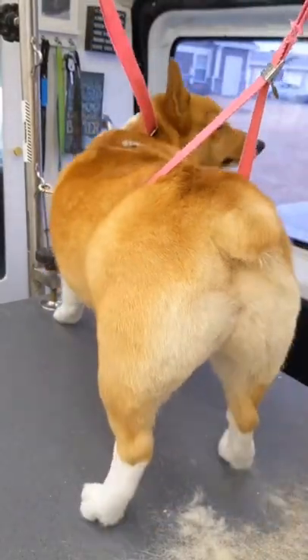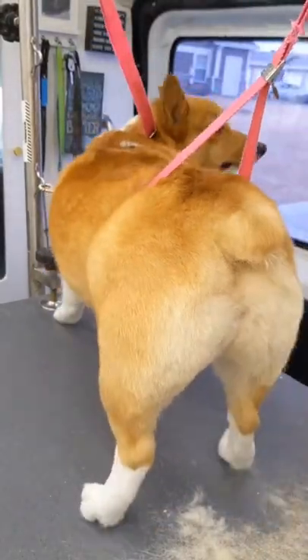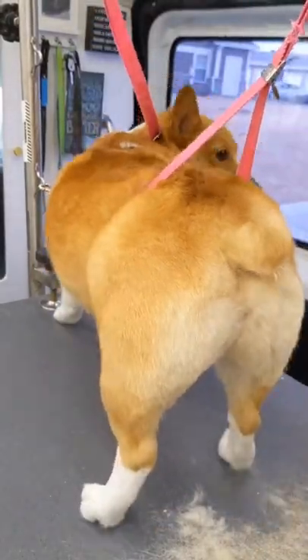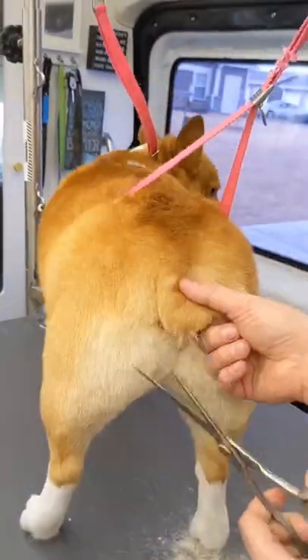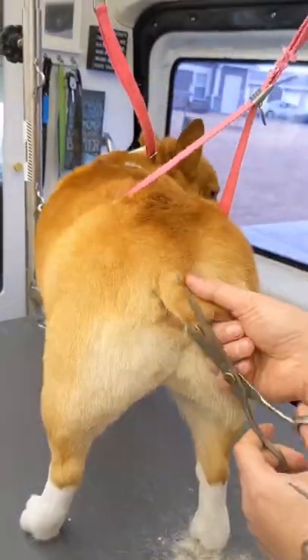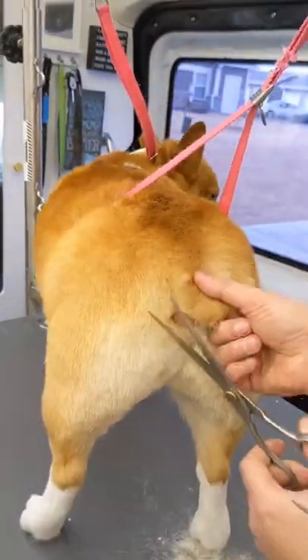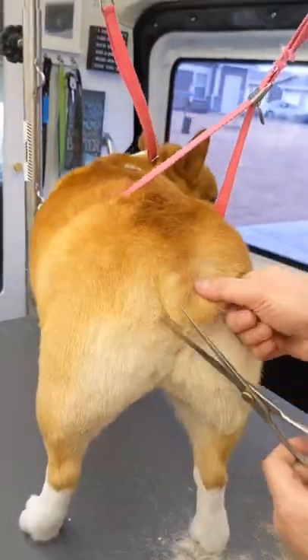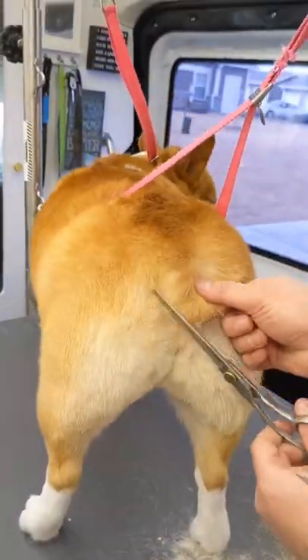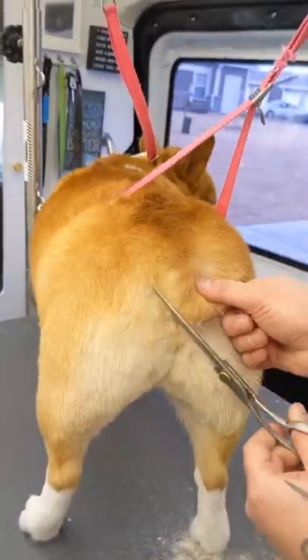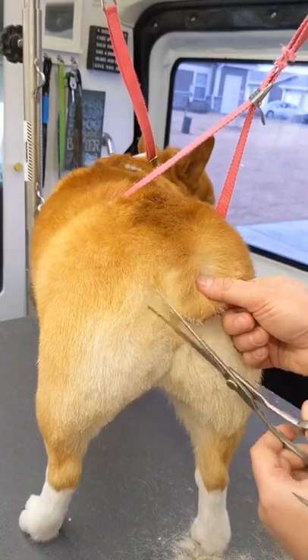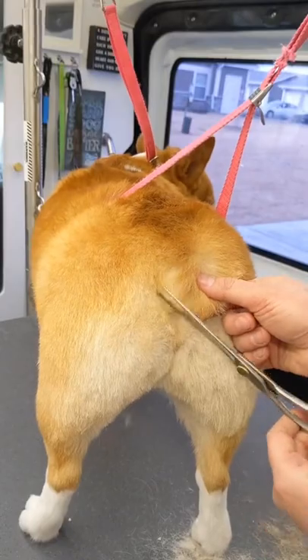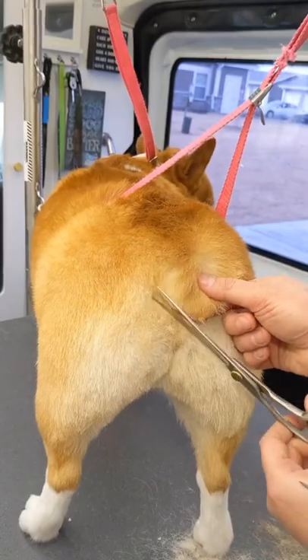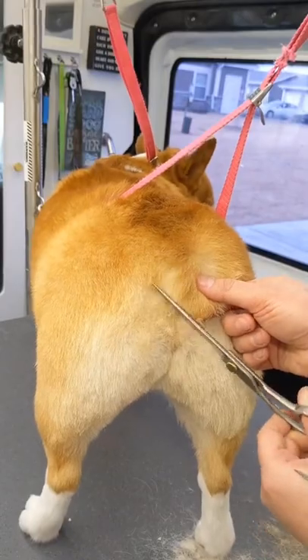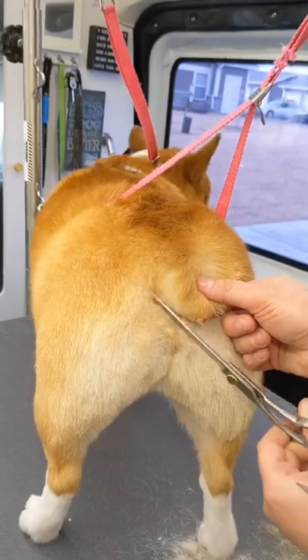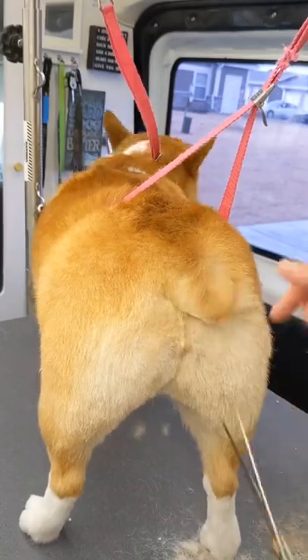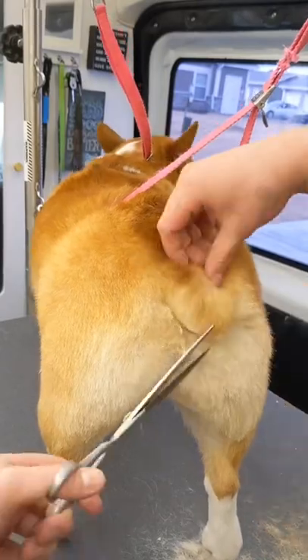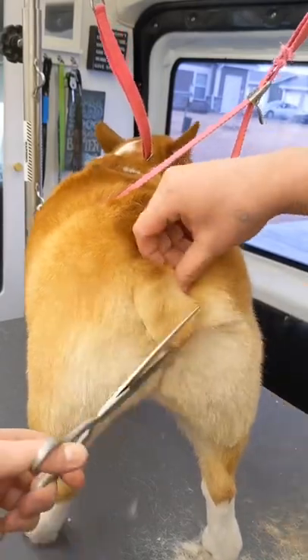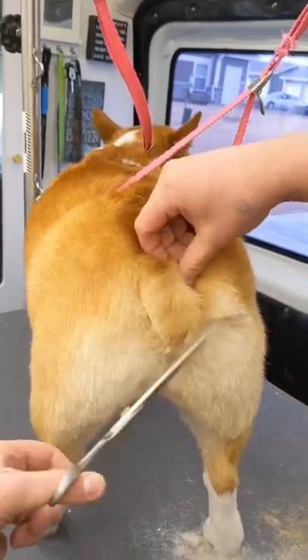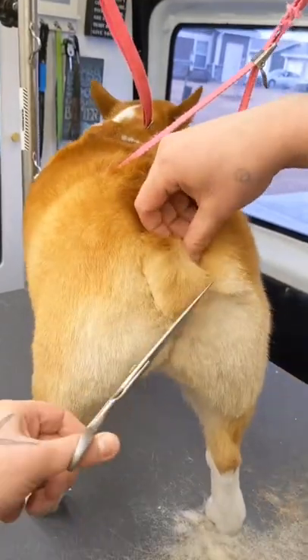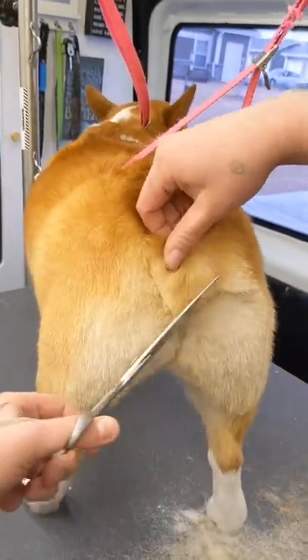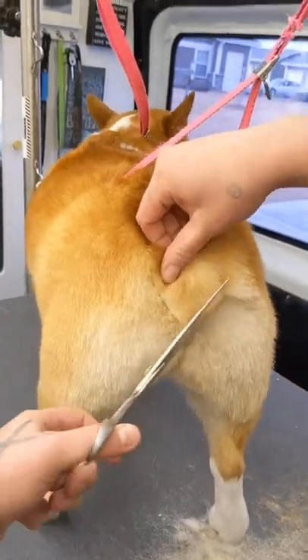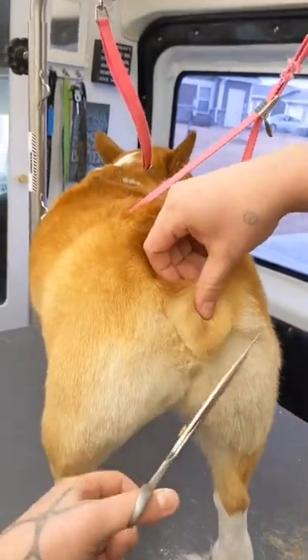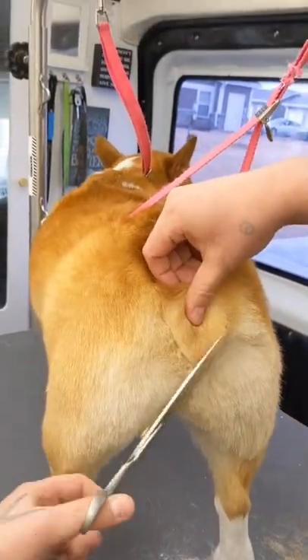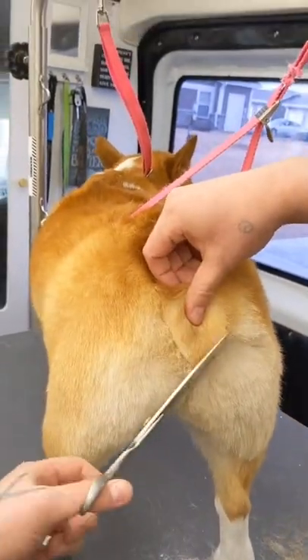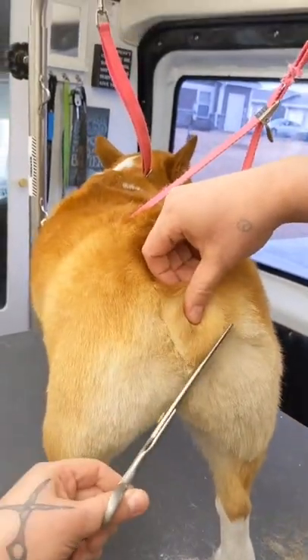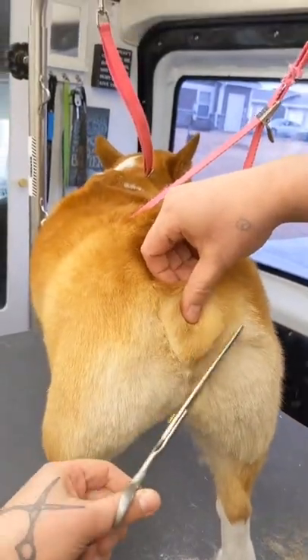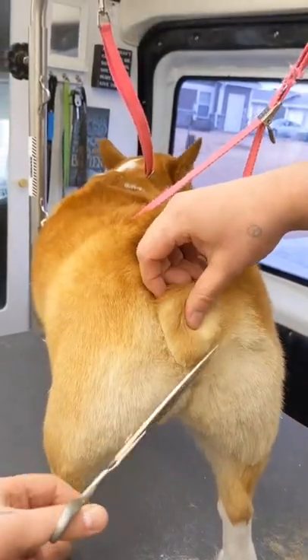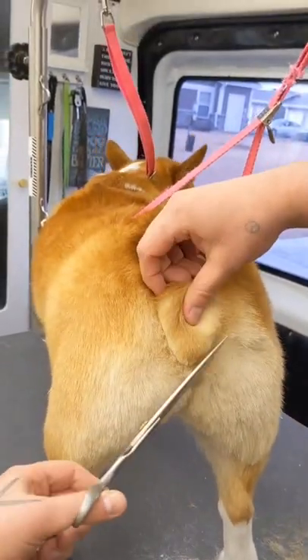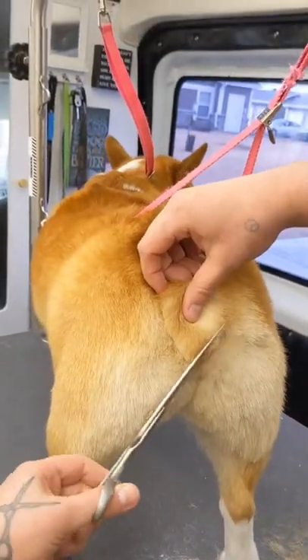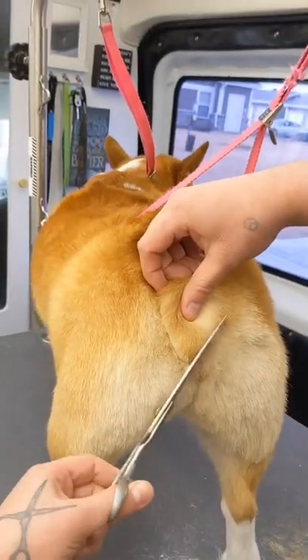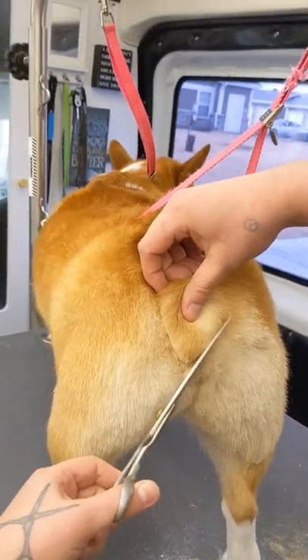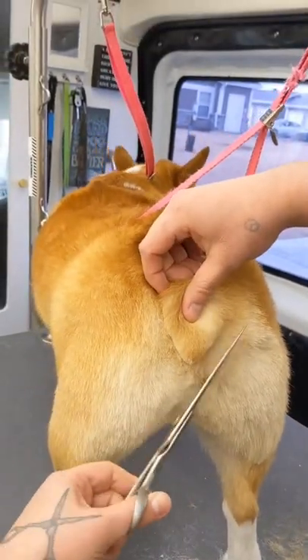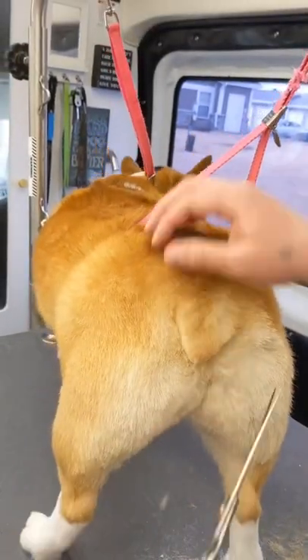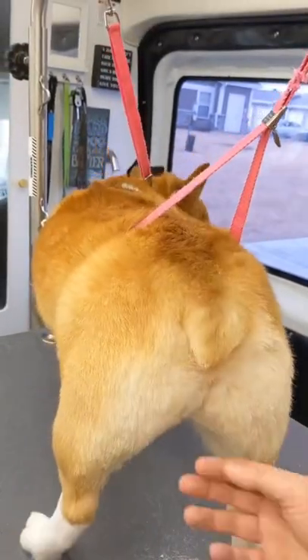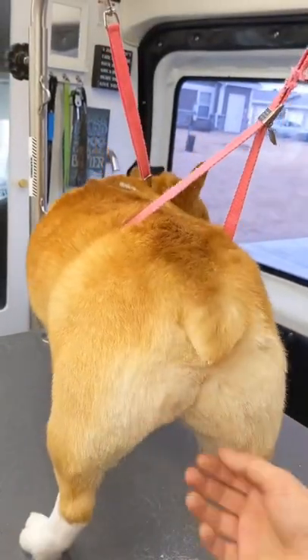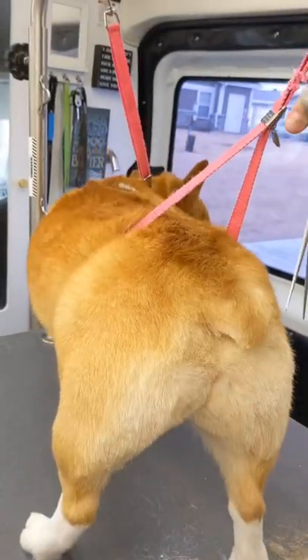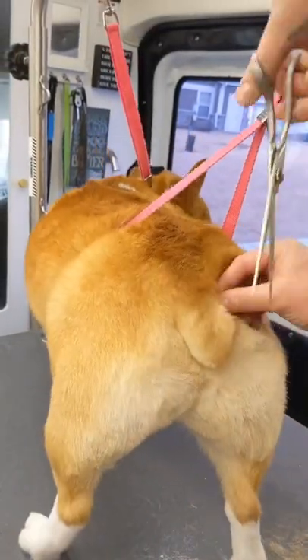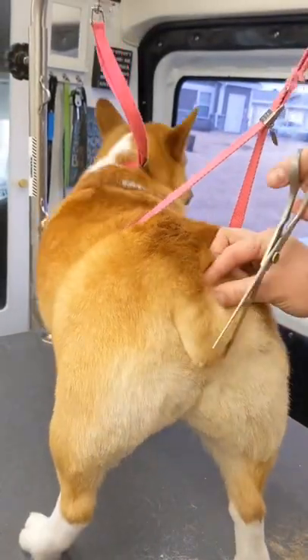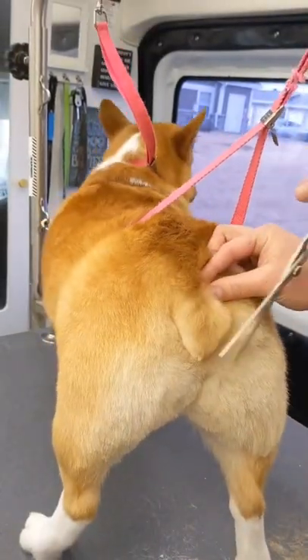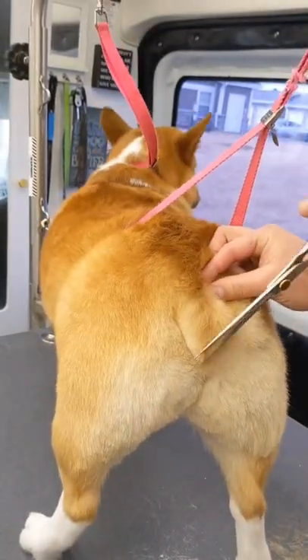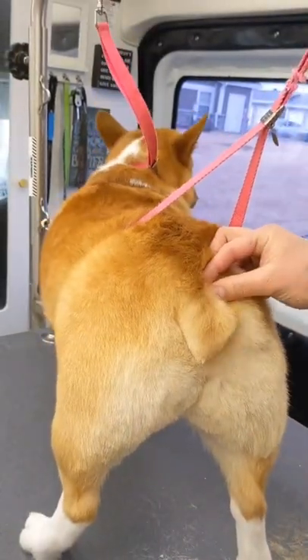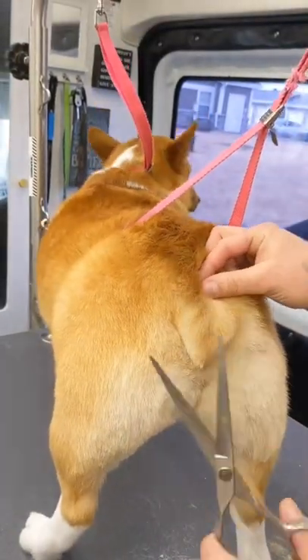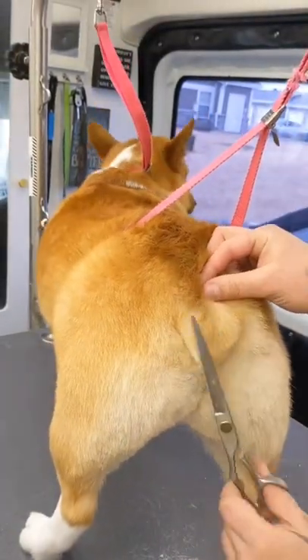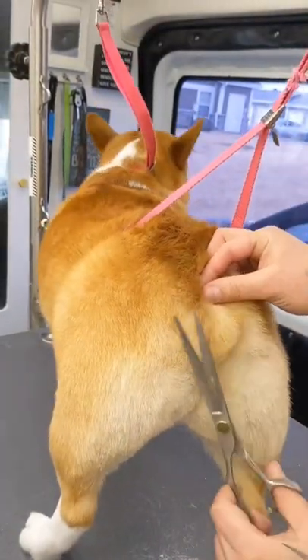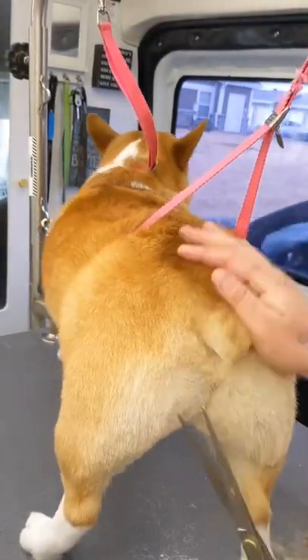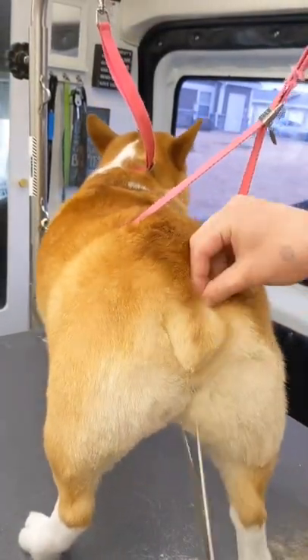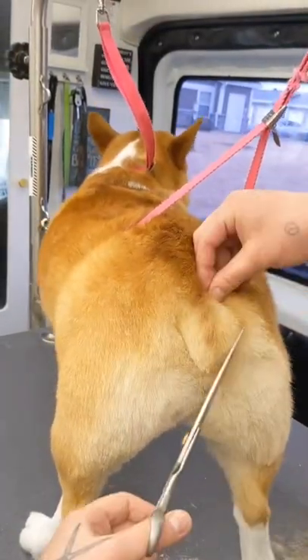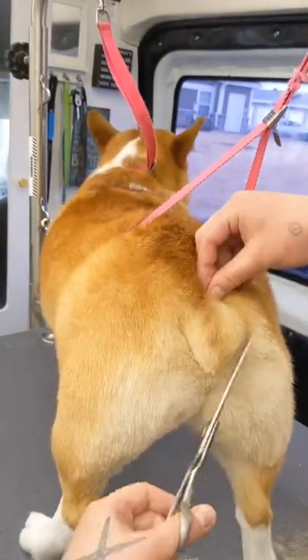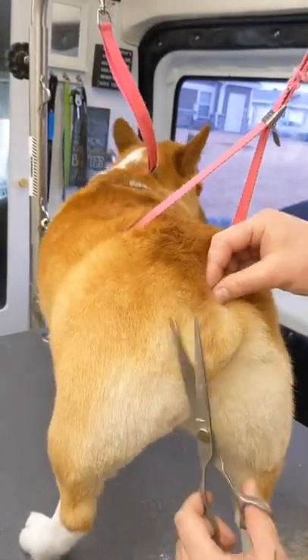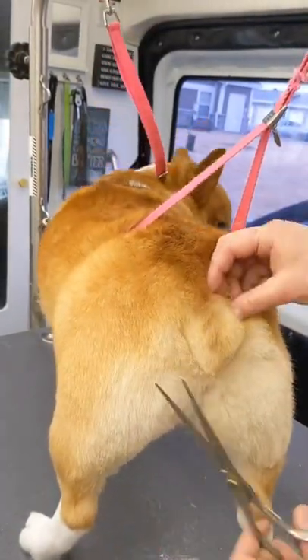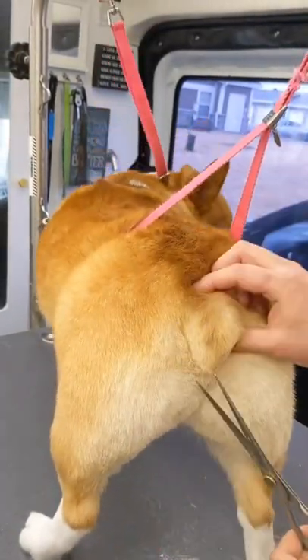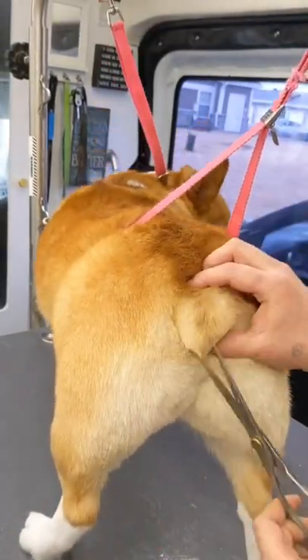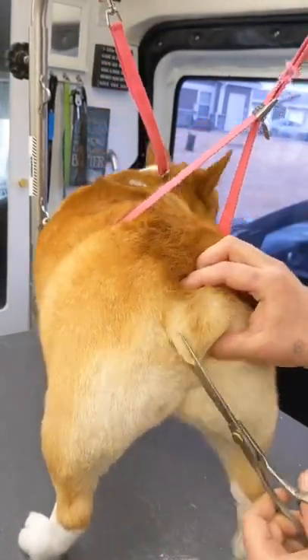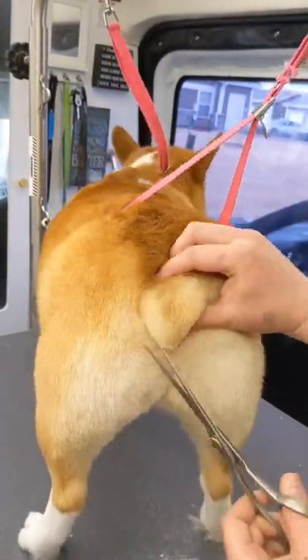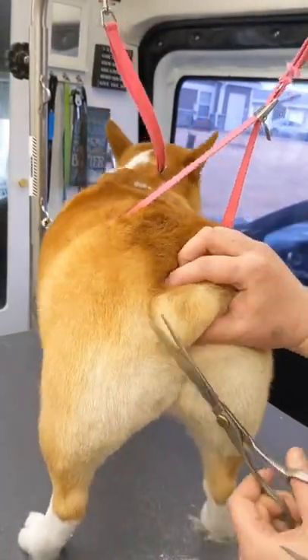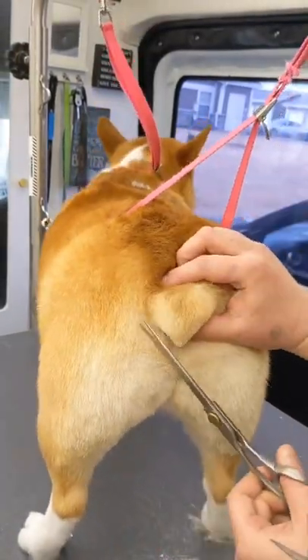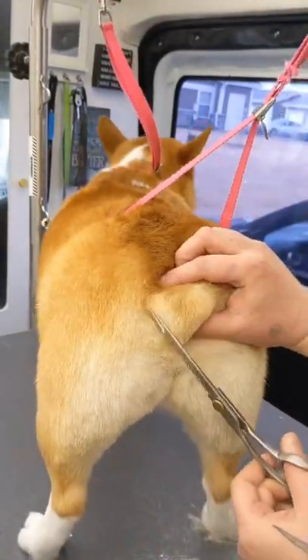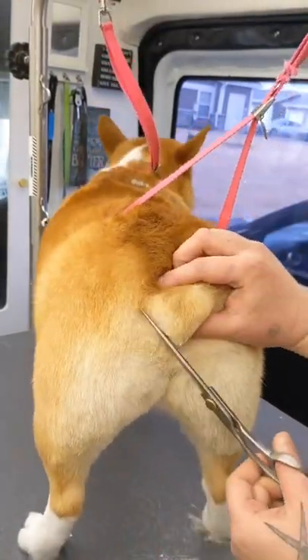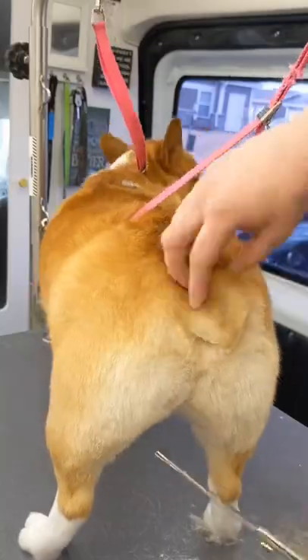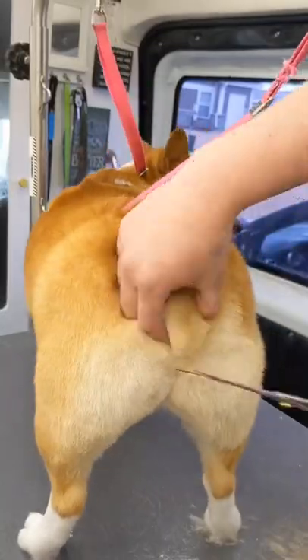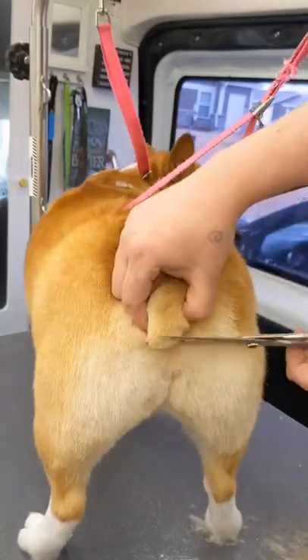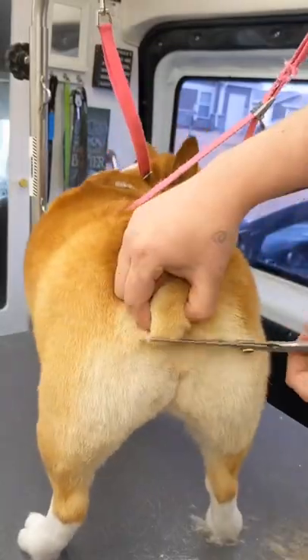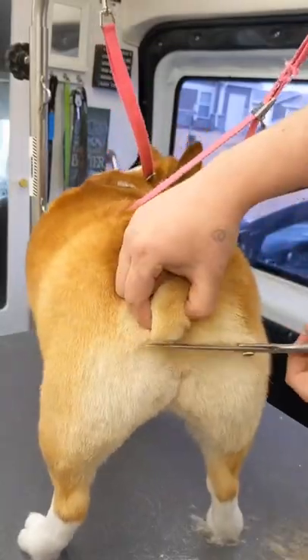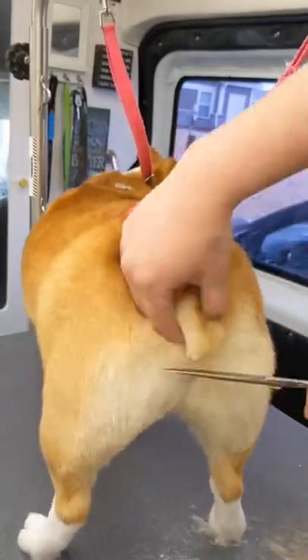Then I take my straight shears and form a V-shape with the ends of her tail. I round out the edges a bit so they're not super blunt.